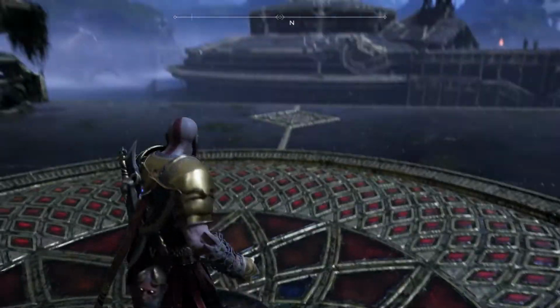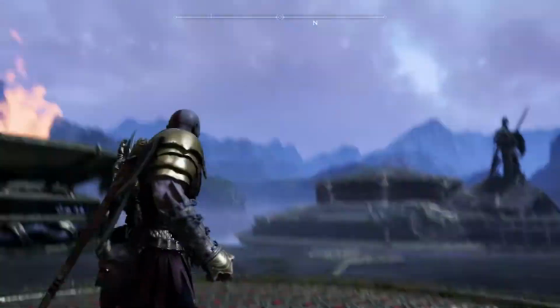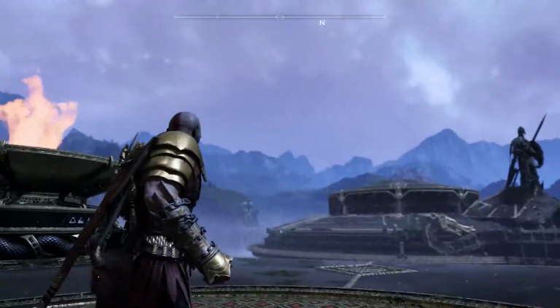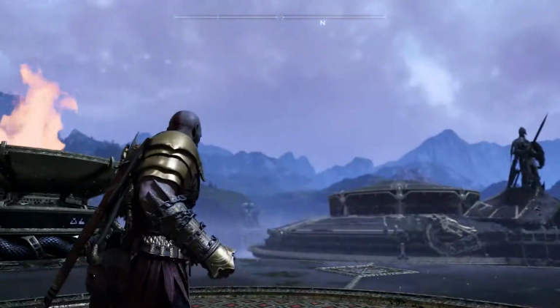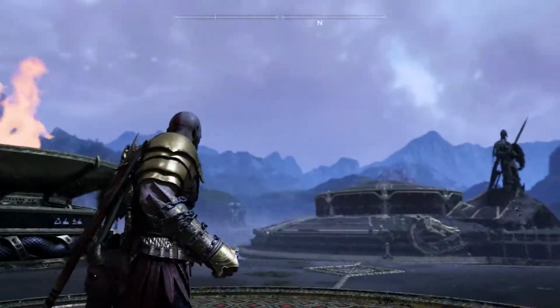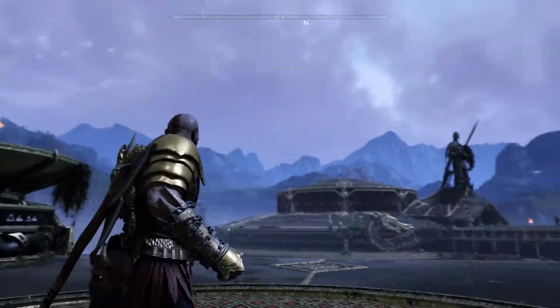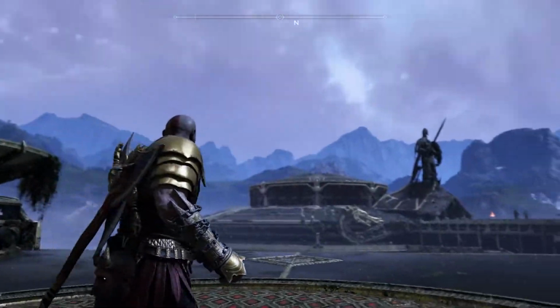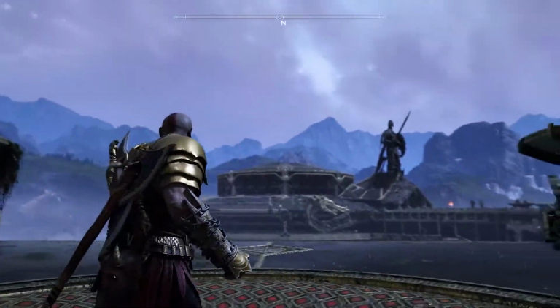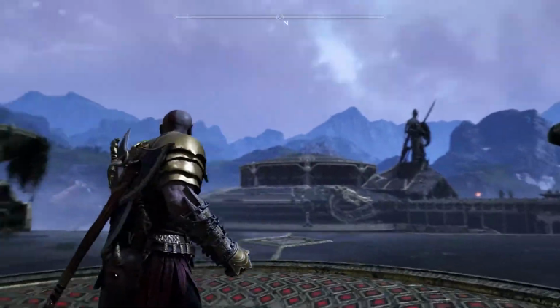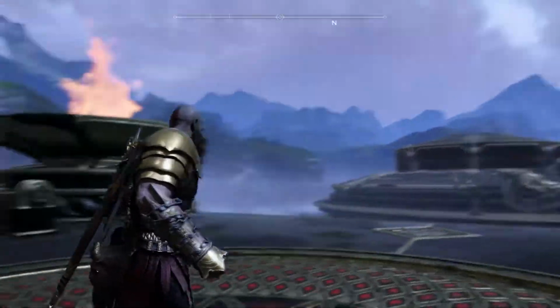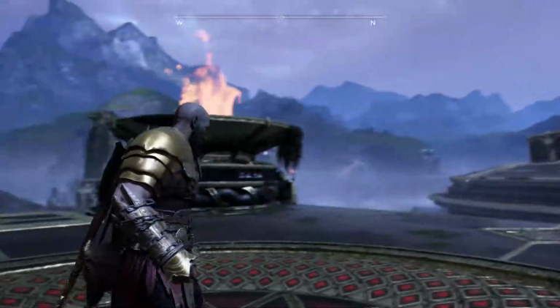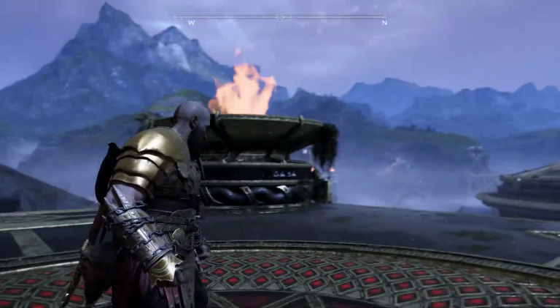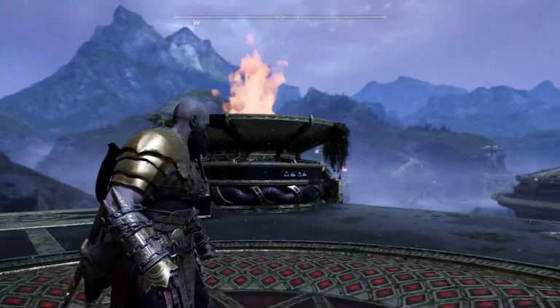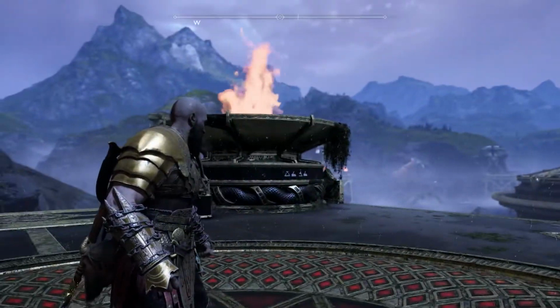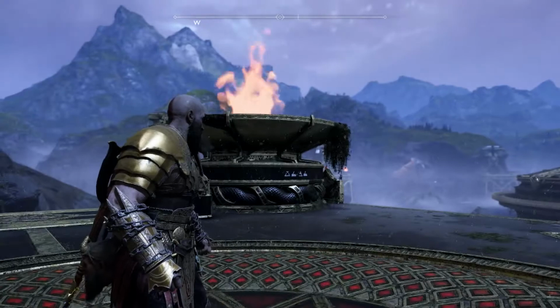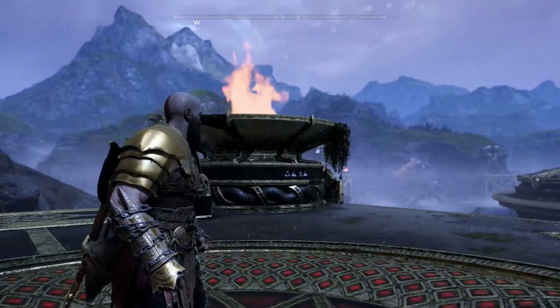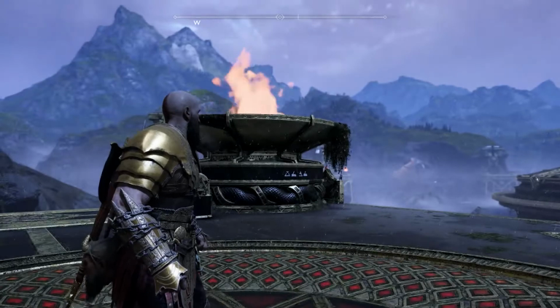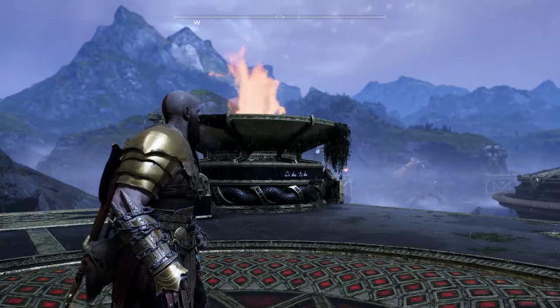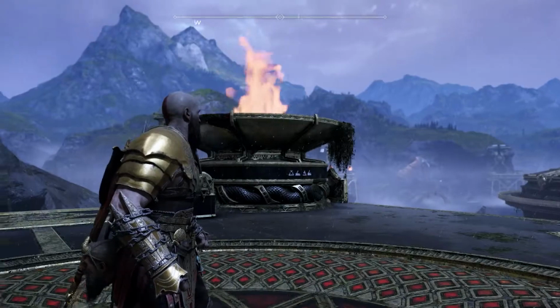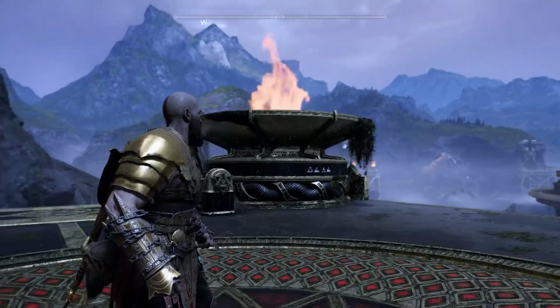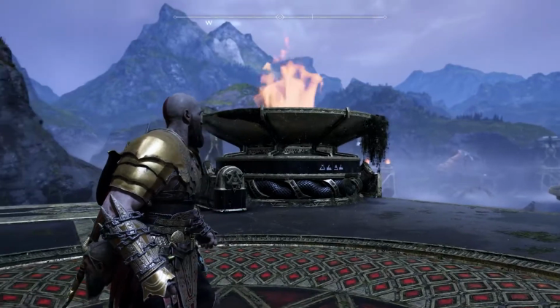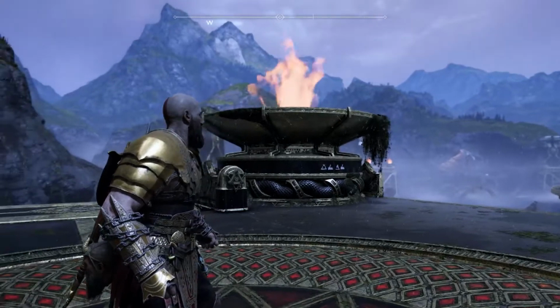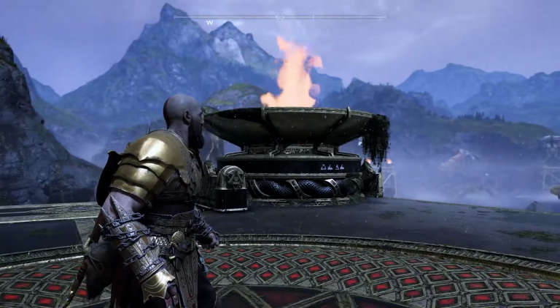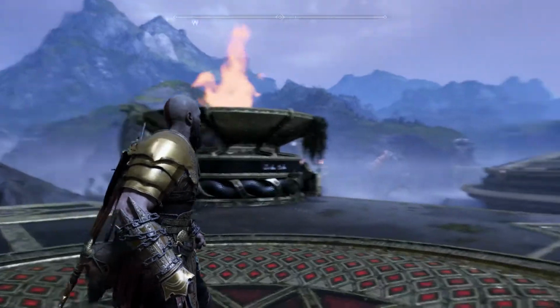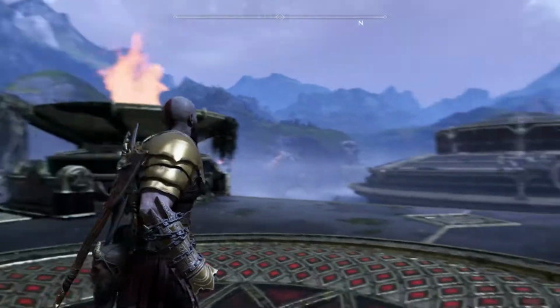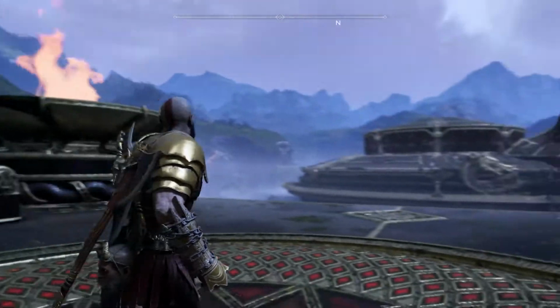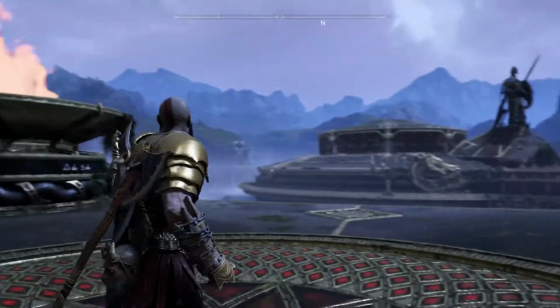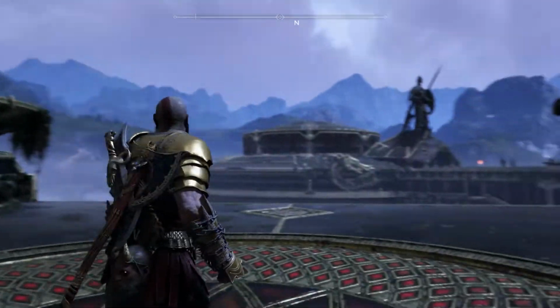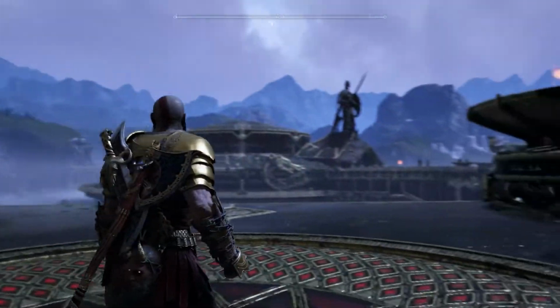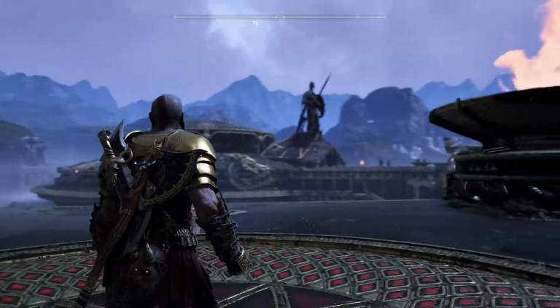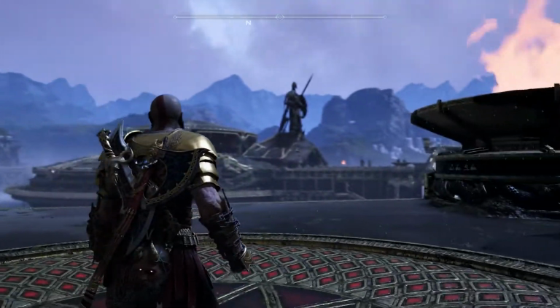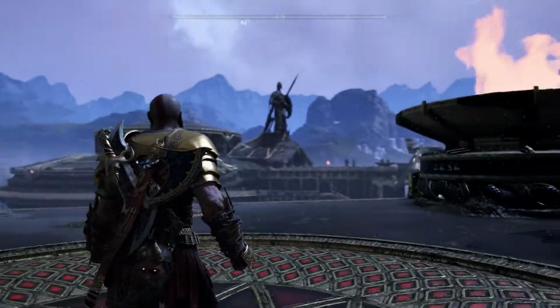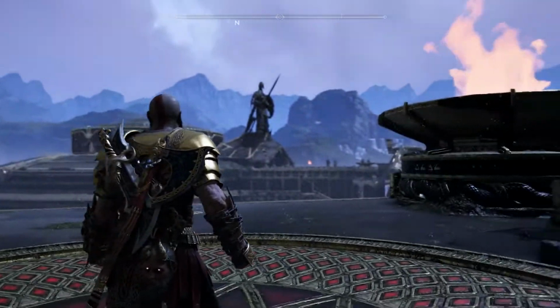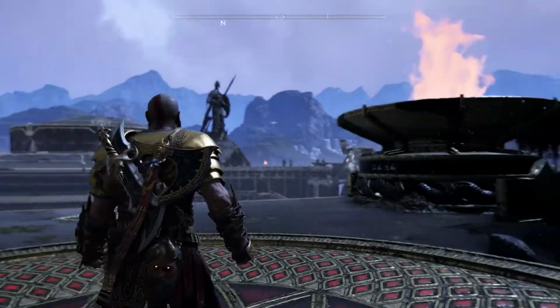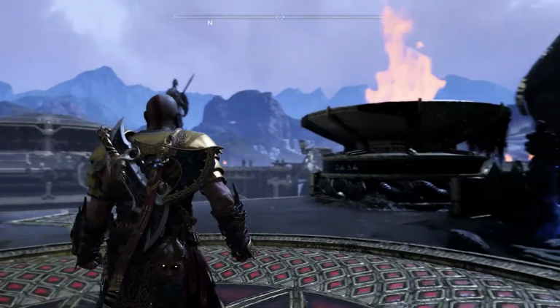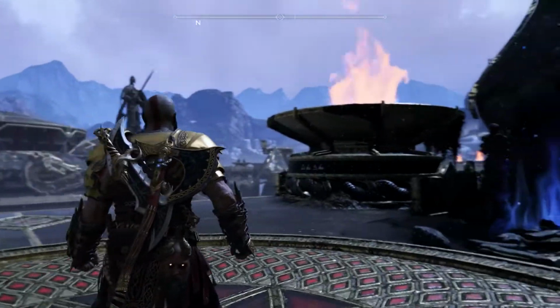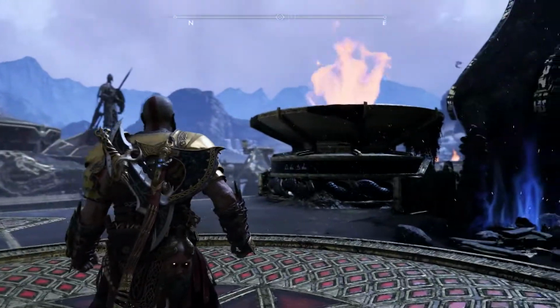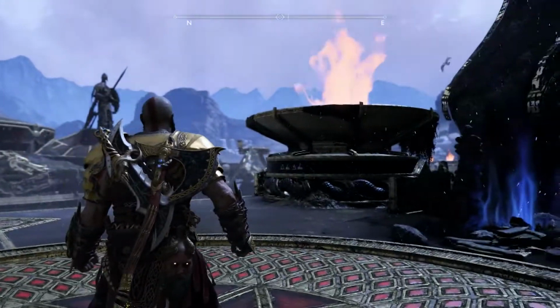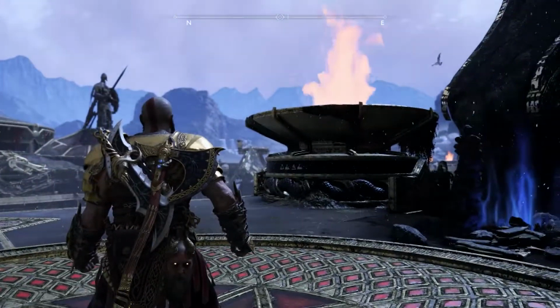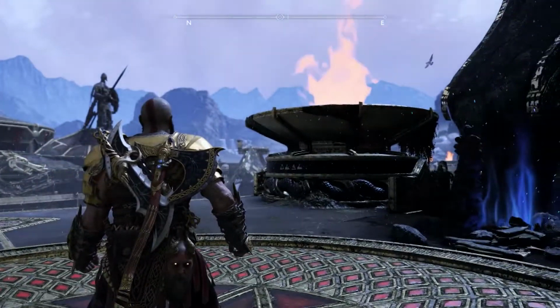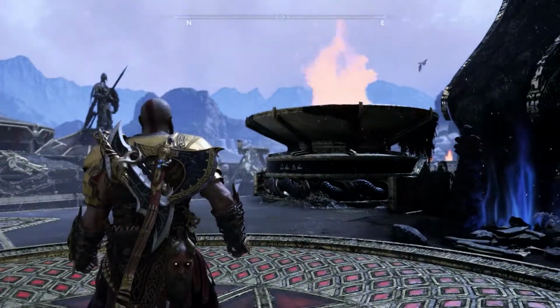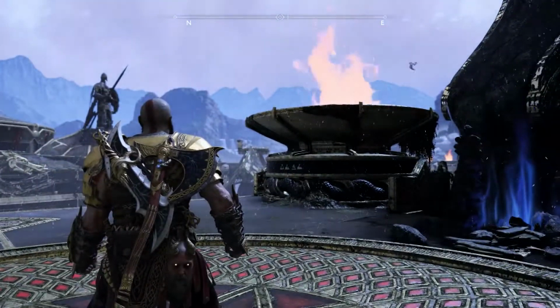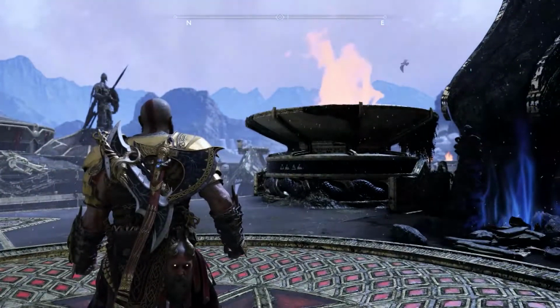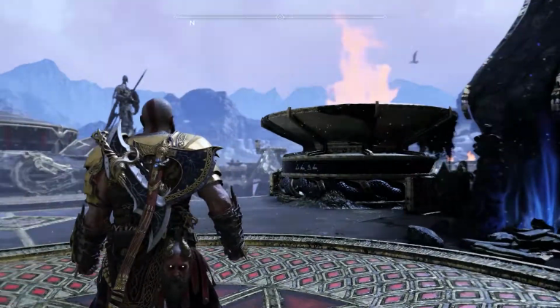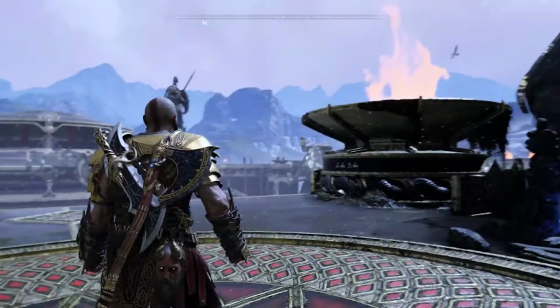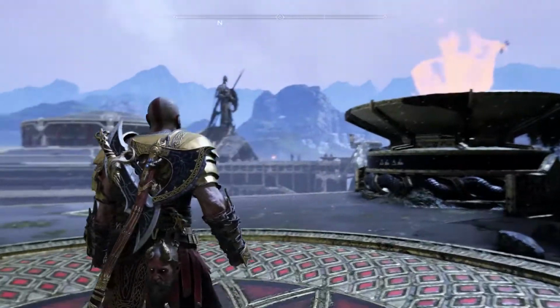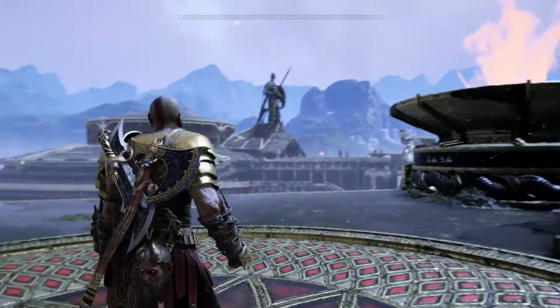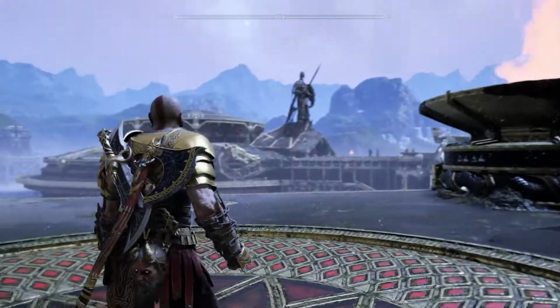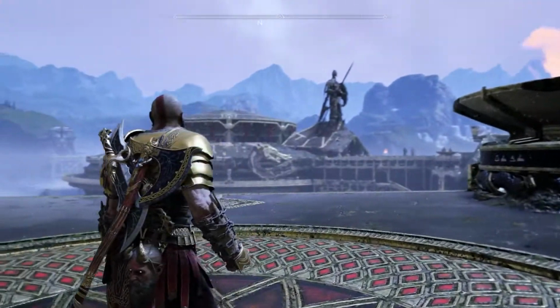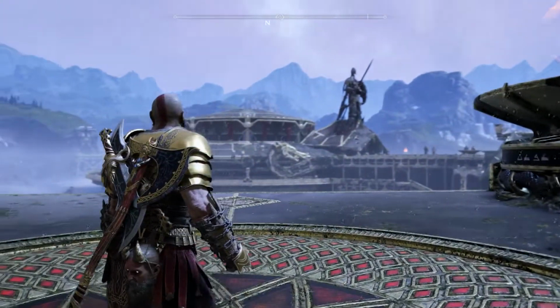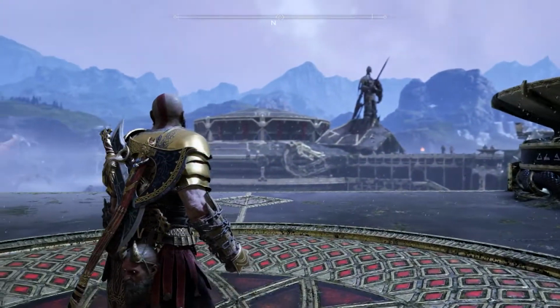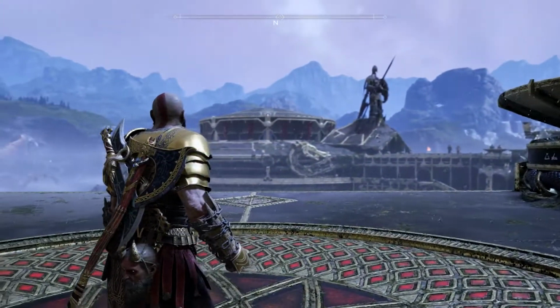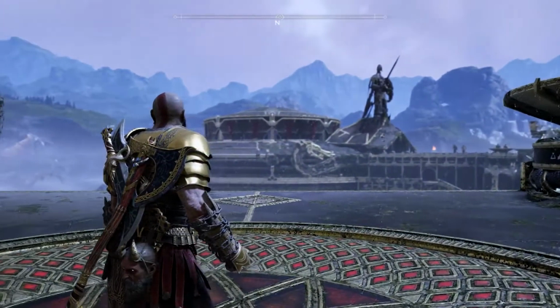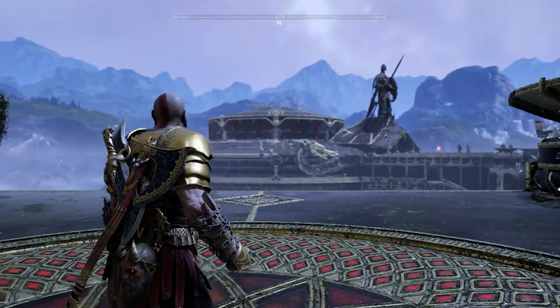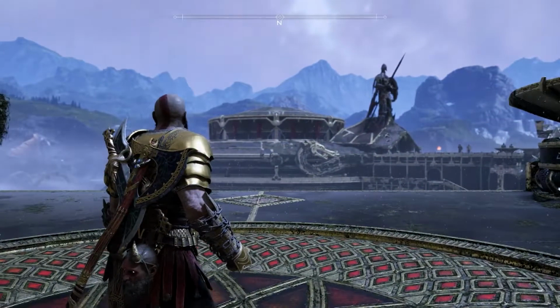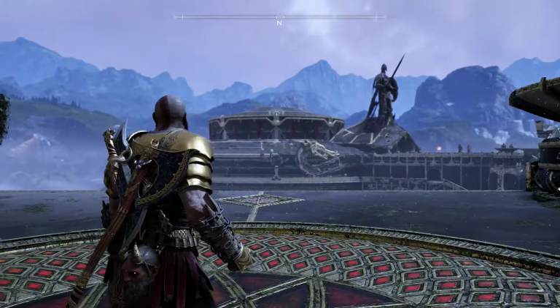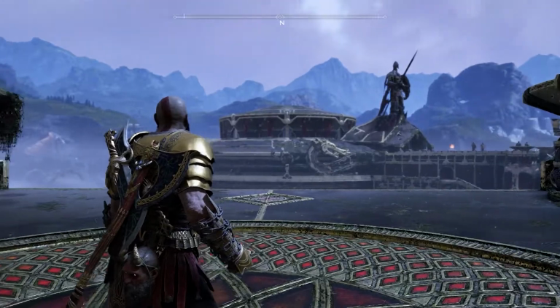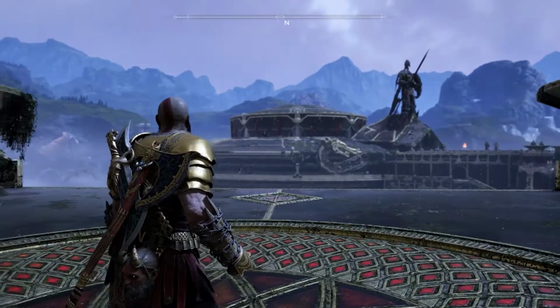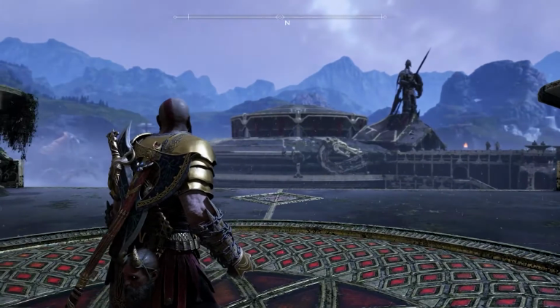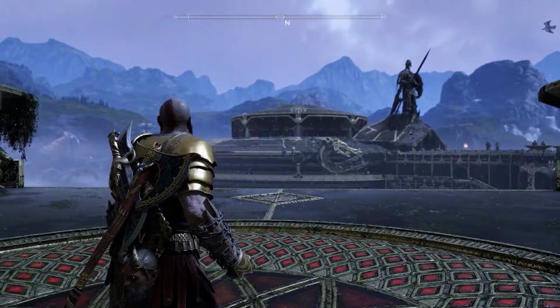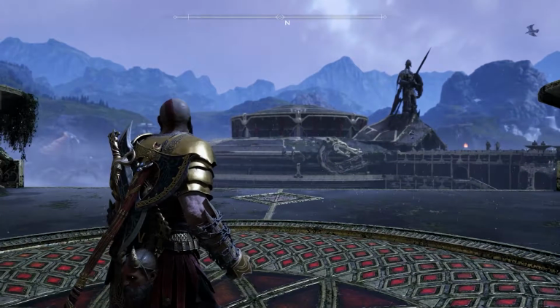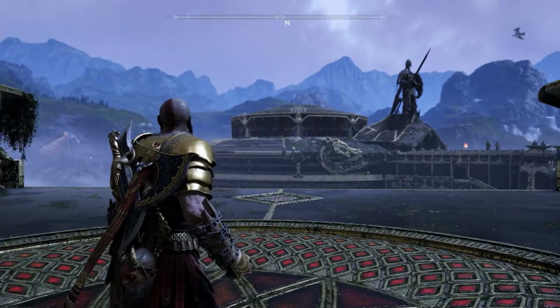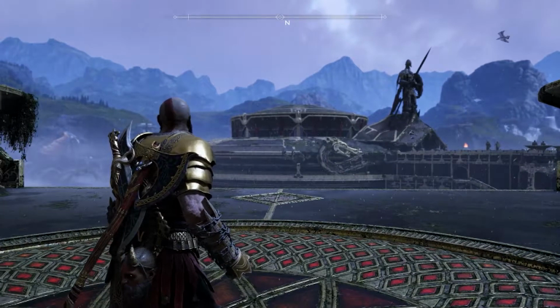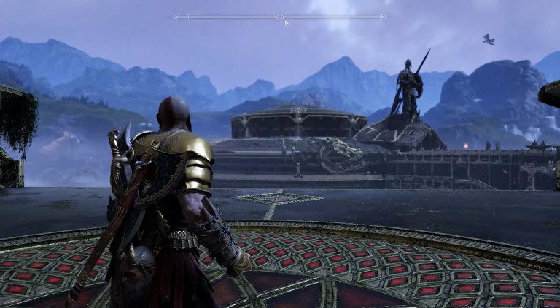To input the code, we're going to alternate looking between the temple and both the left and right bridges, which will unlock the realm tear.